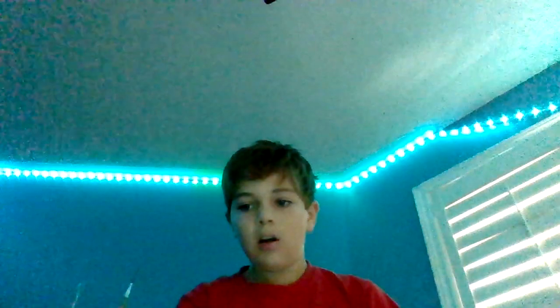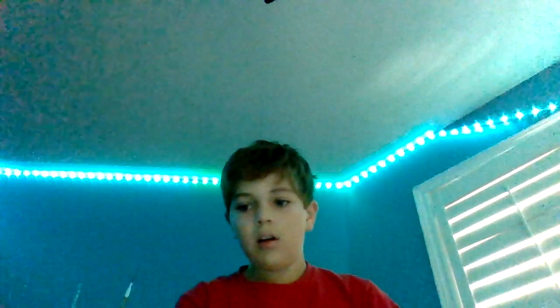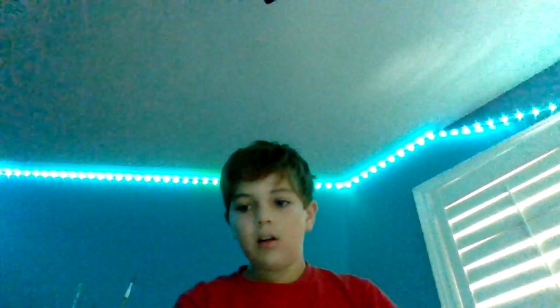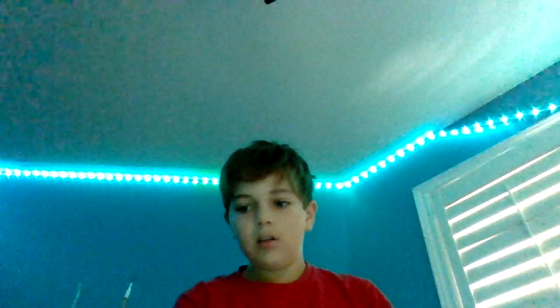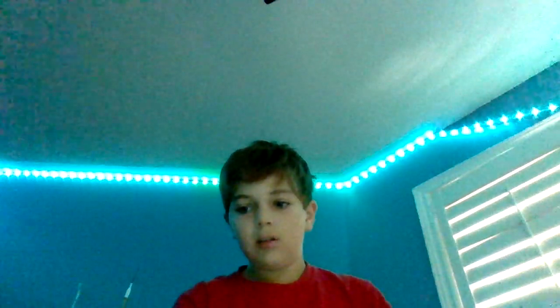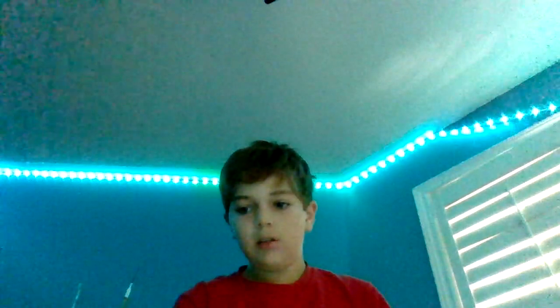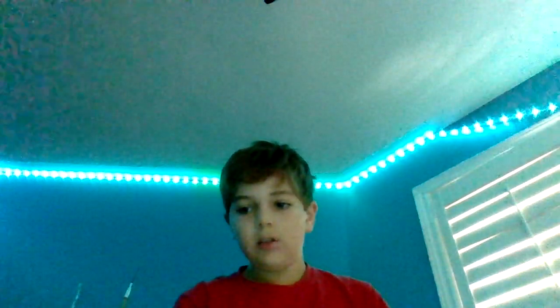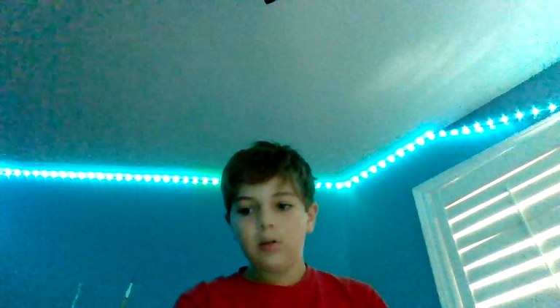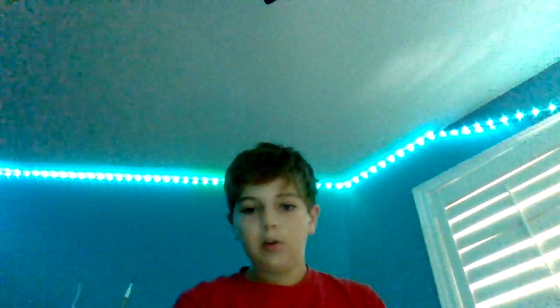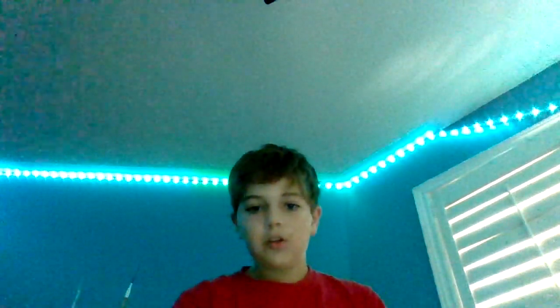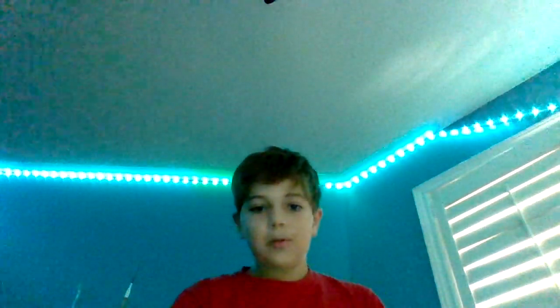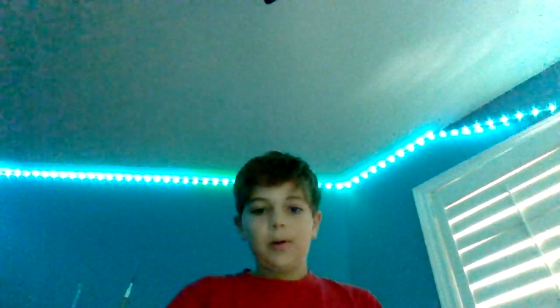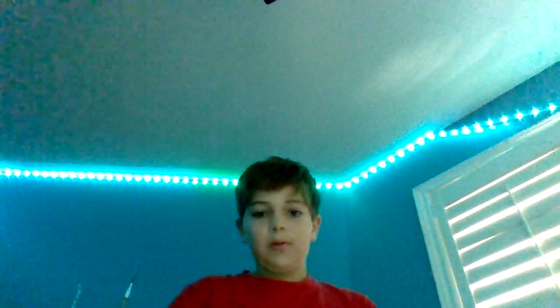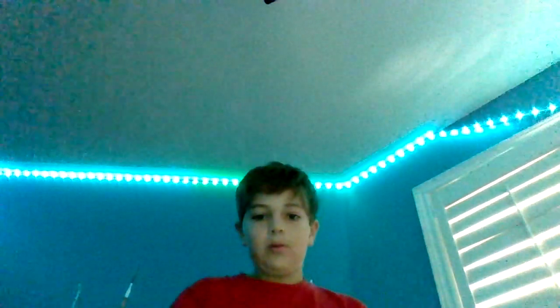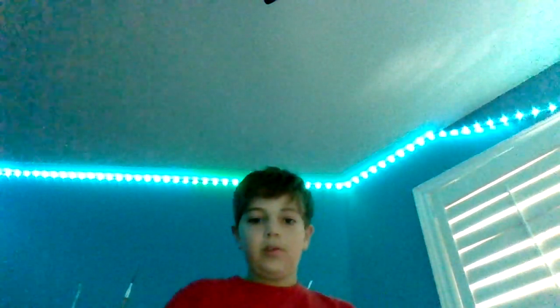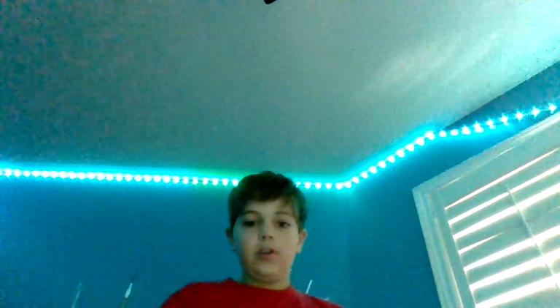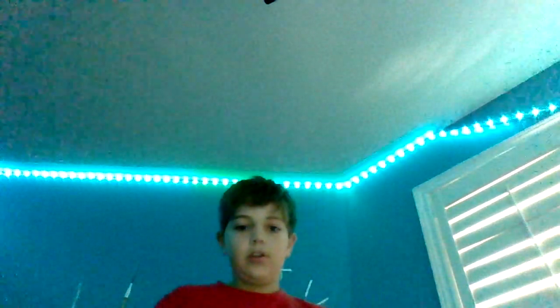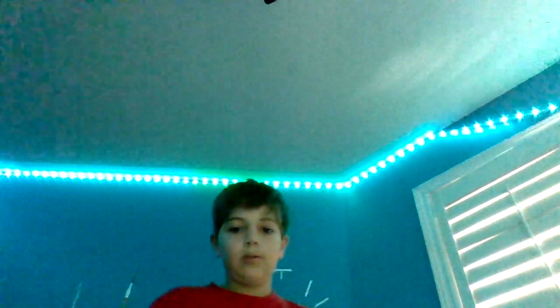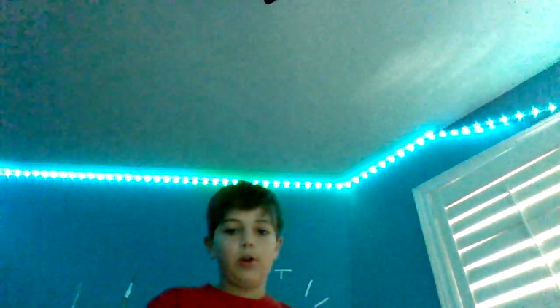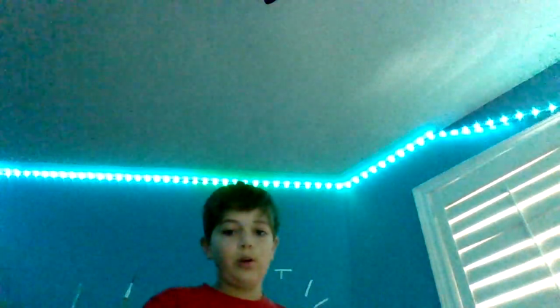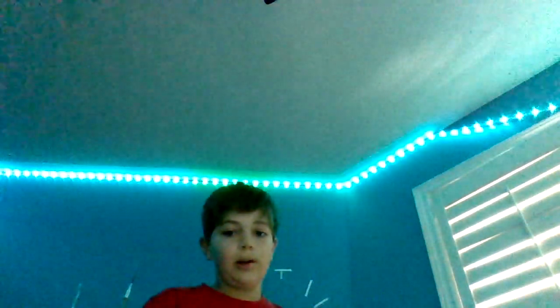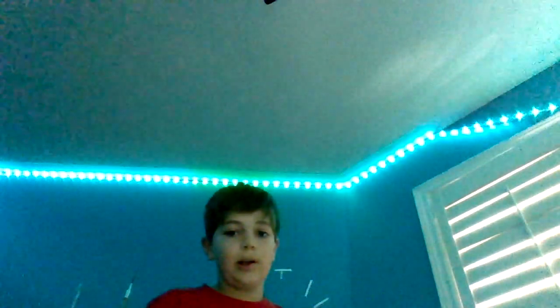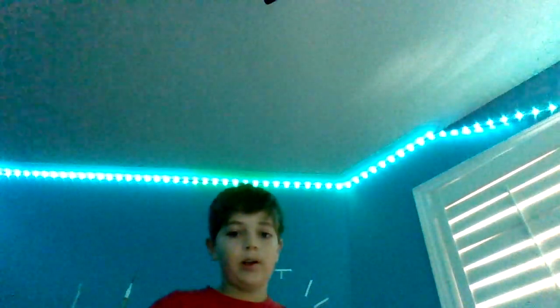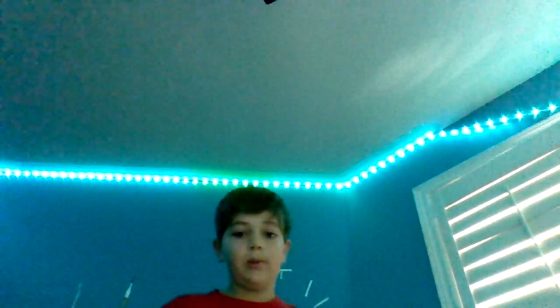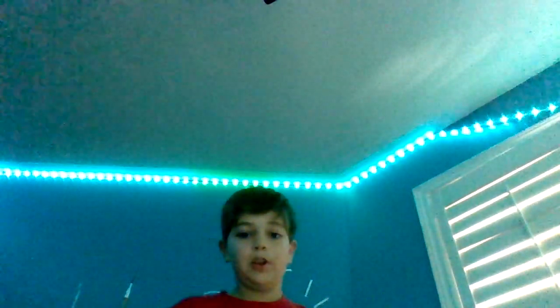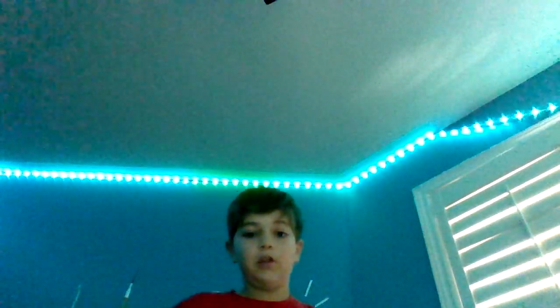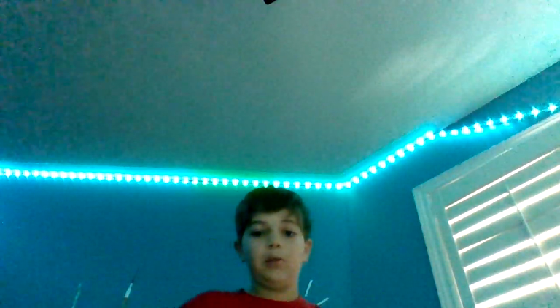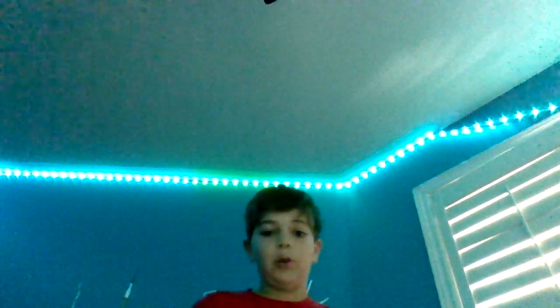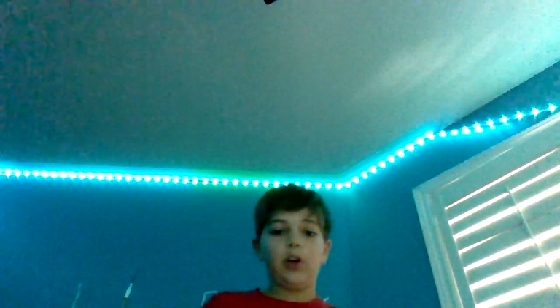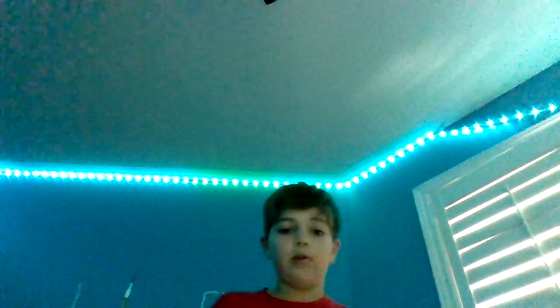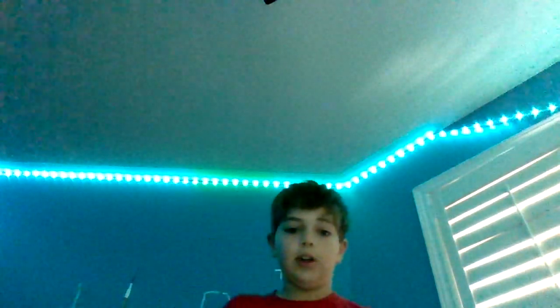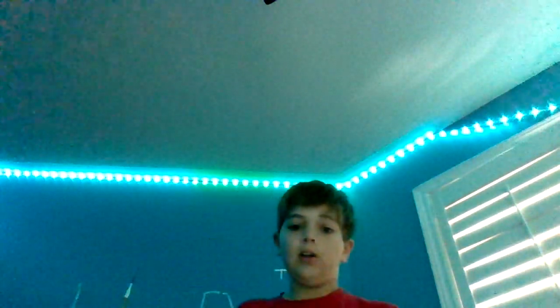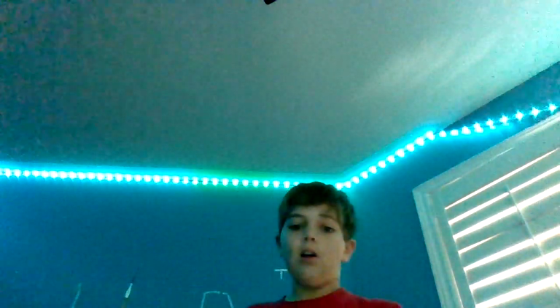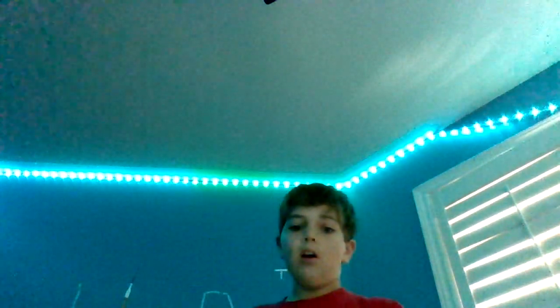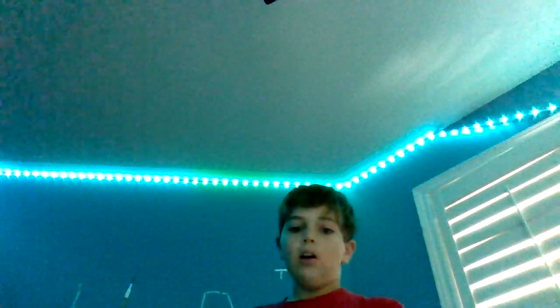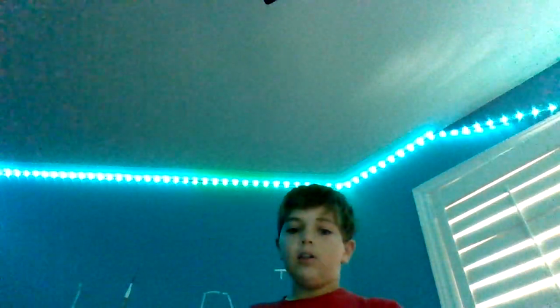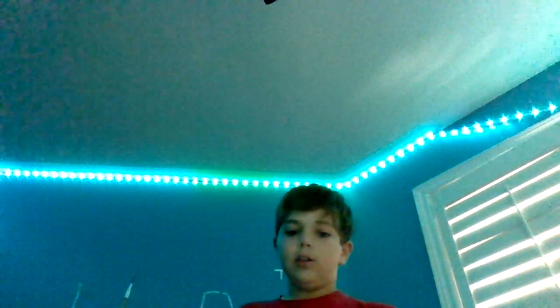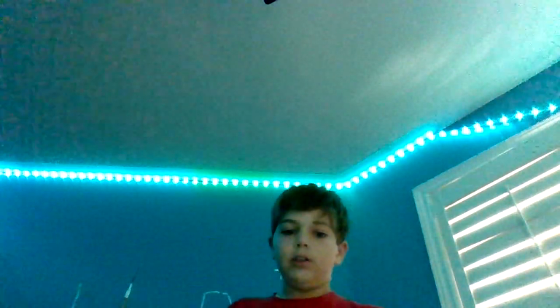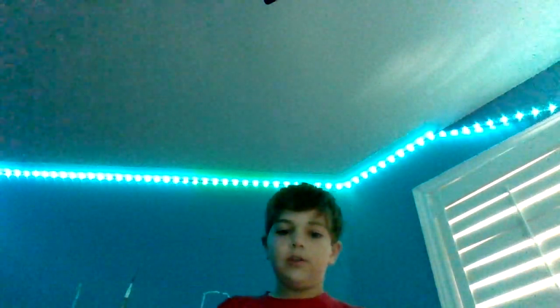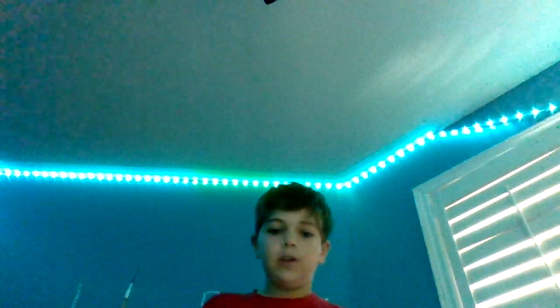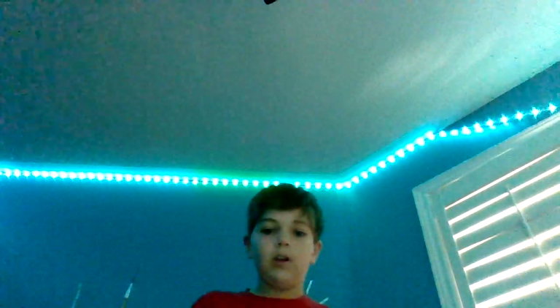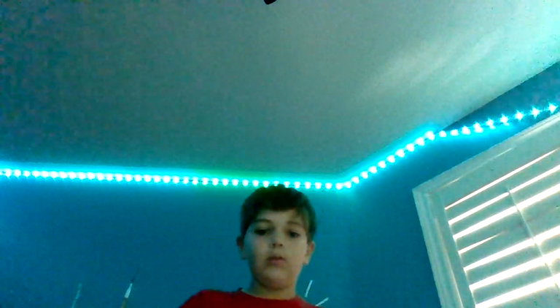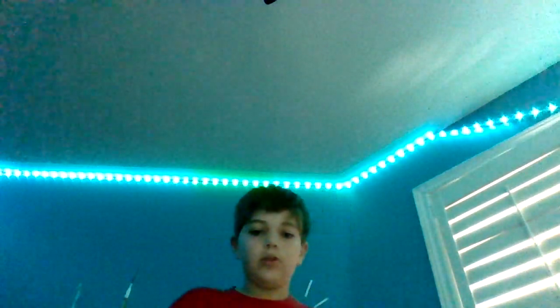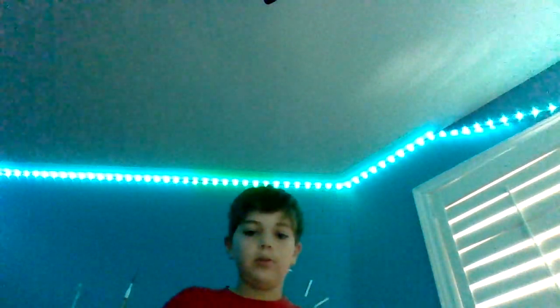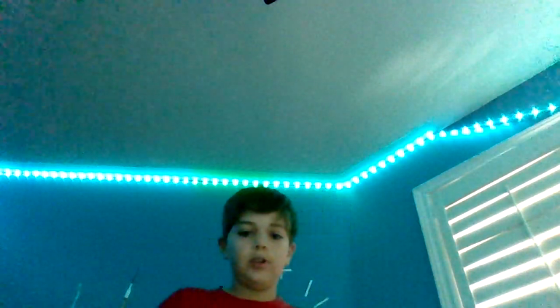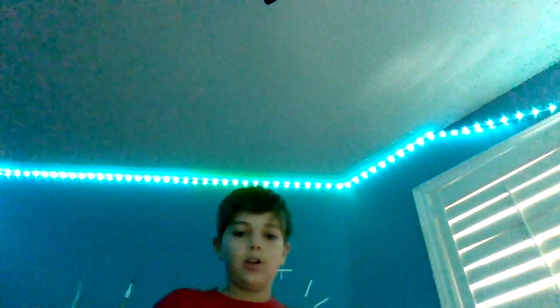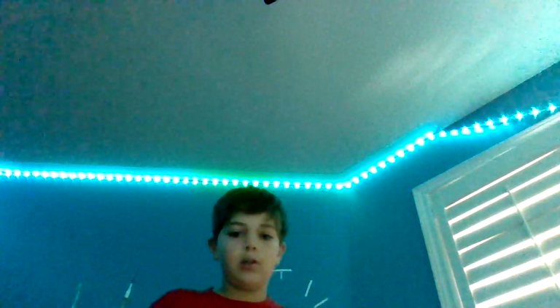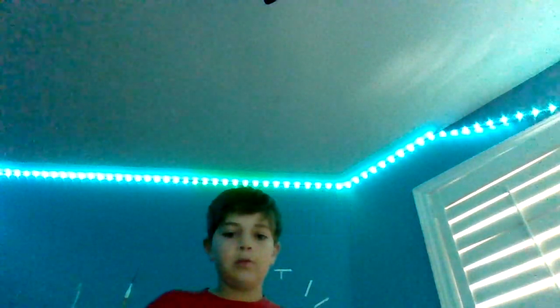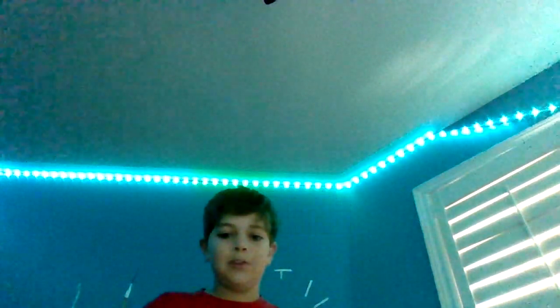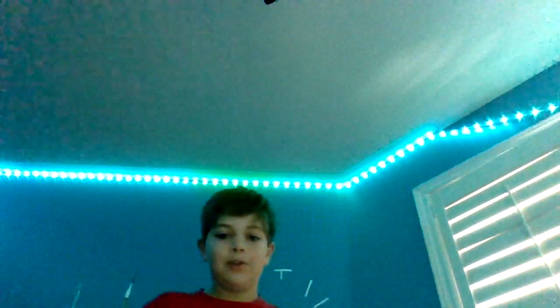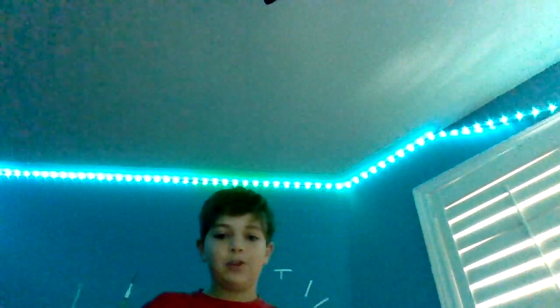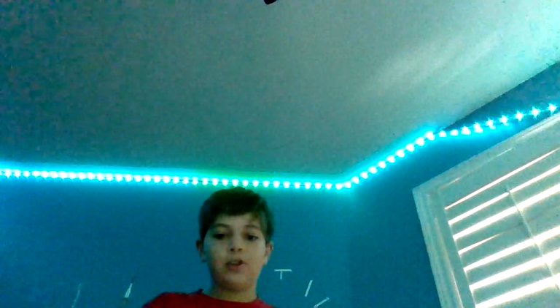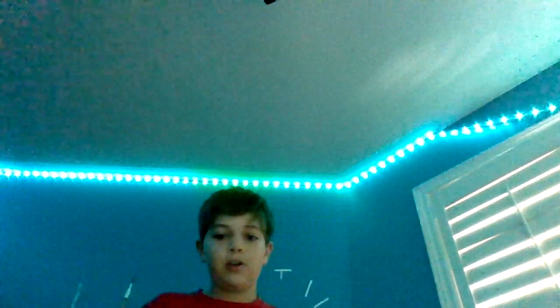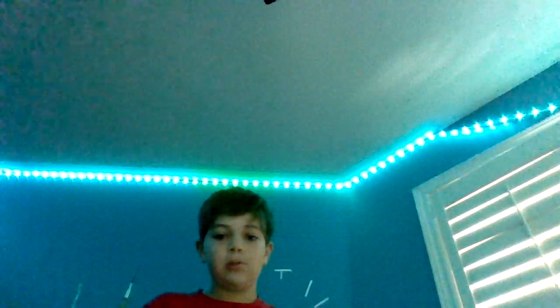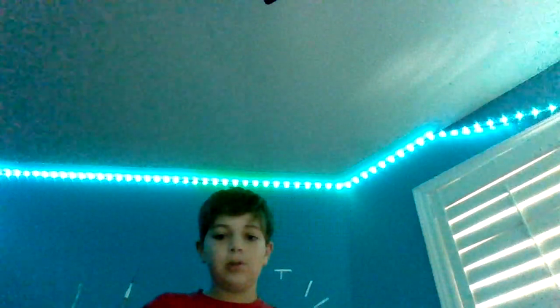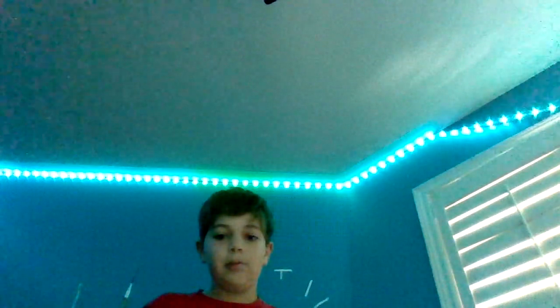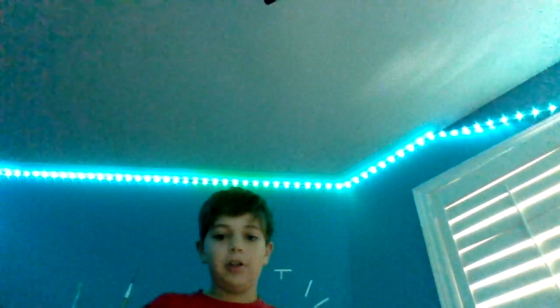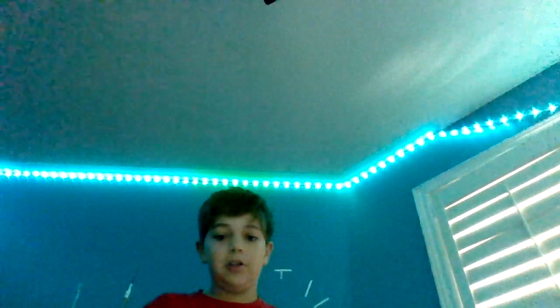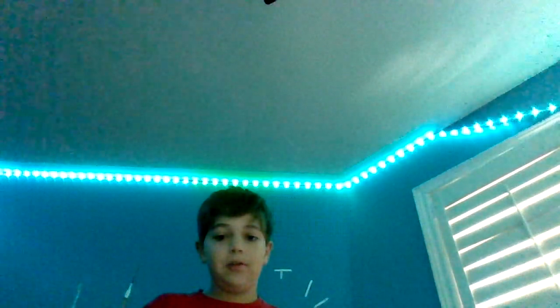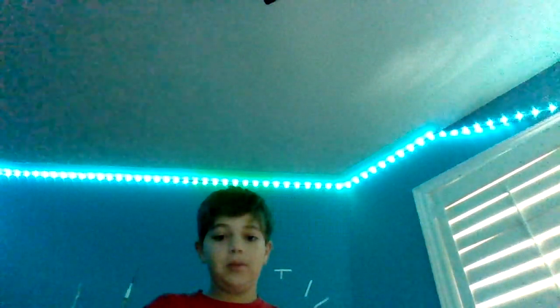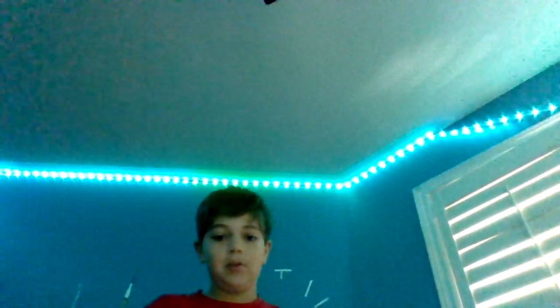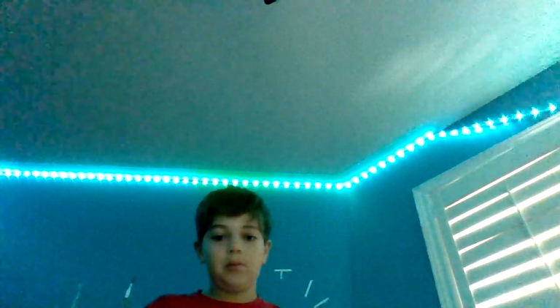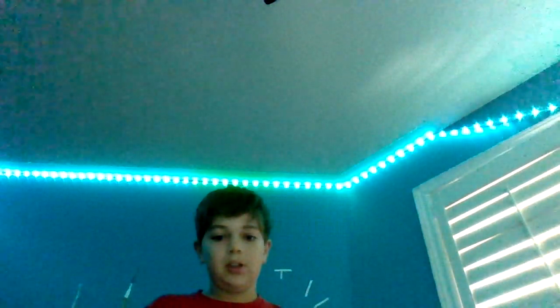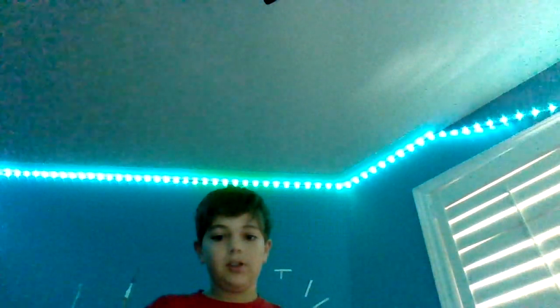Yo, what is poppin everyone? It's your boy Noah here coming back to you with a brilliant video. Now in this video, we're going to be talking about my versatile Bloody Mary V1 bars.